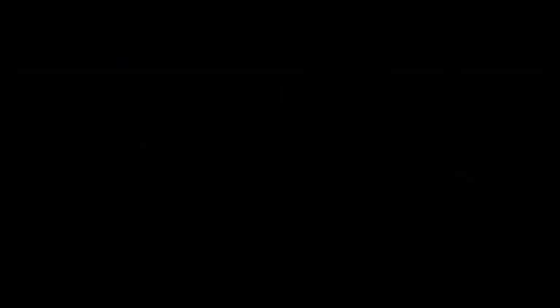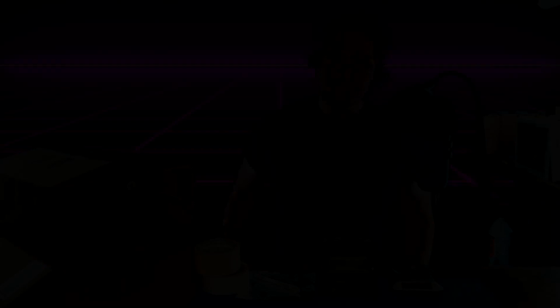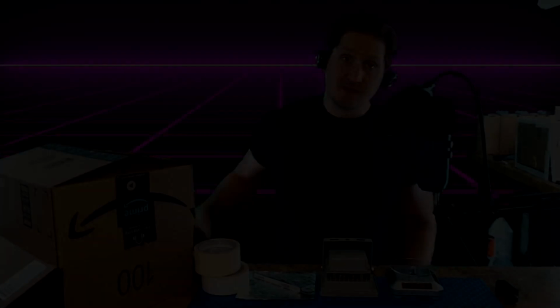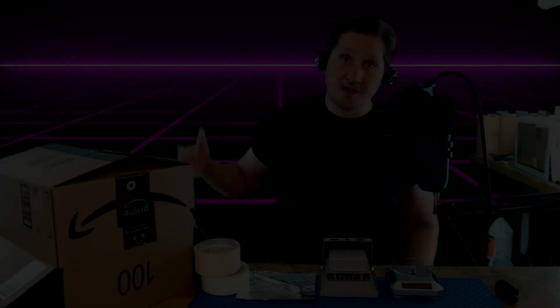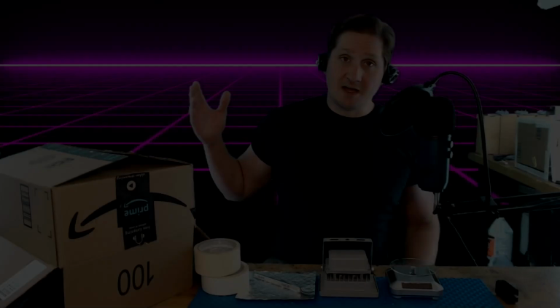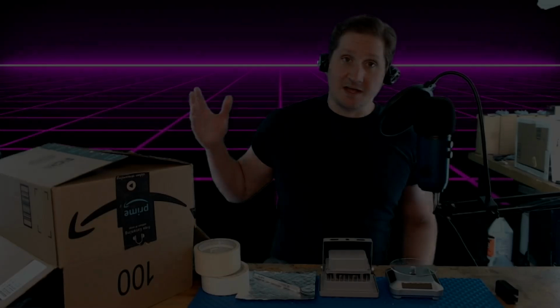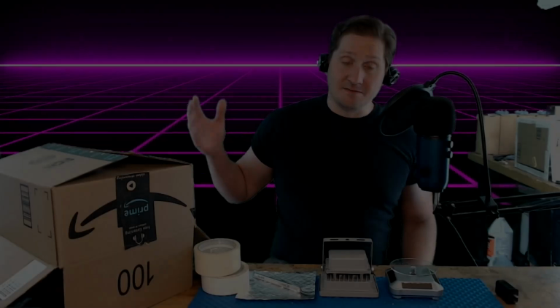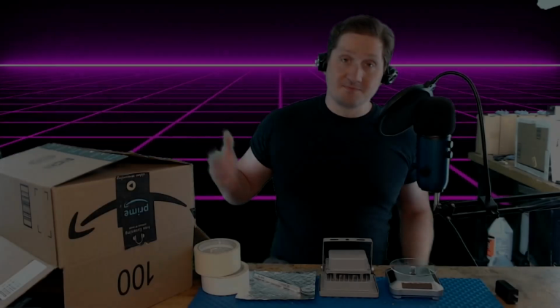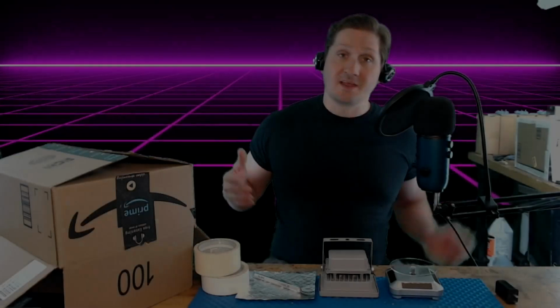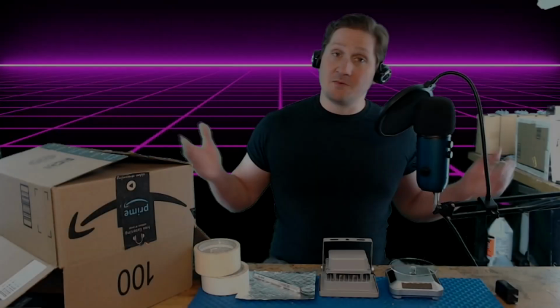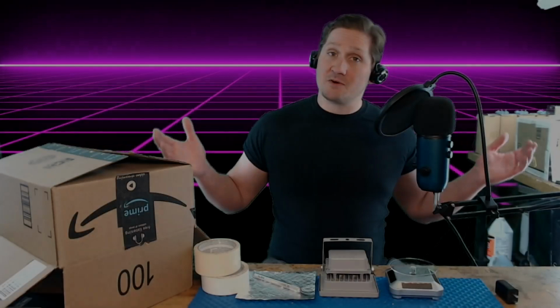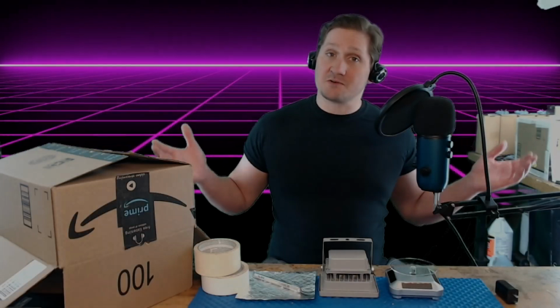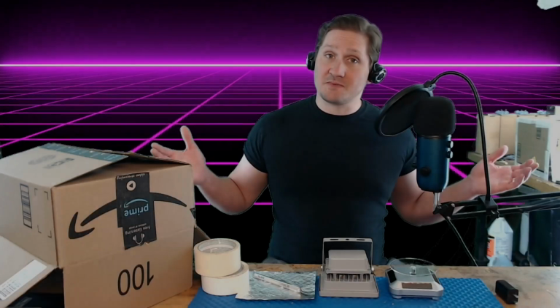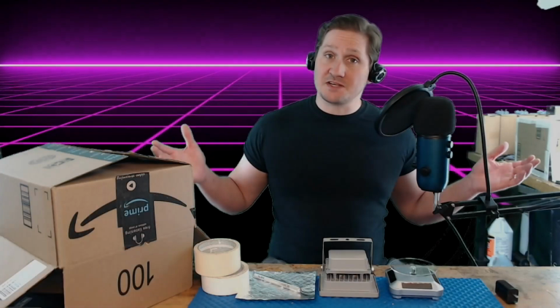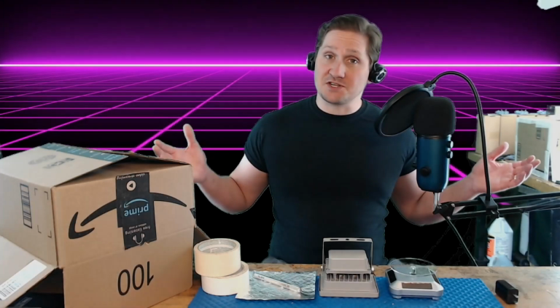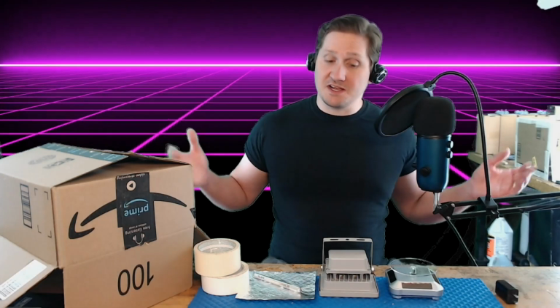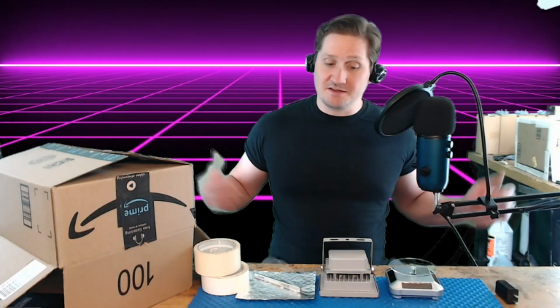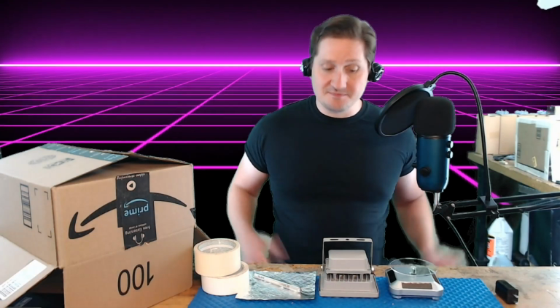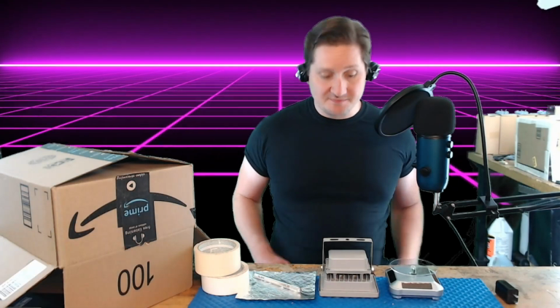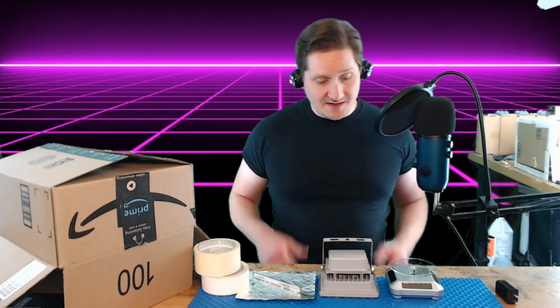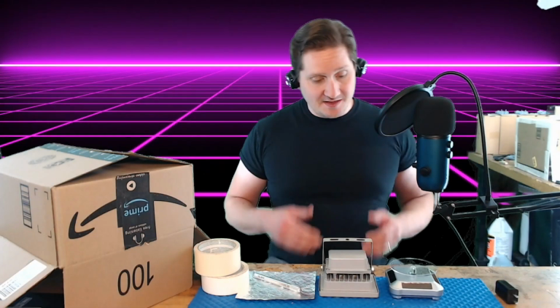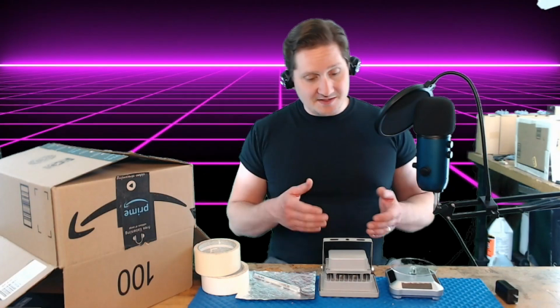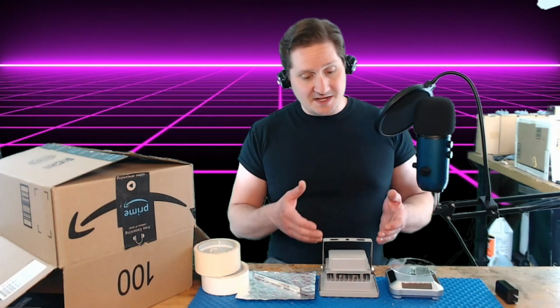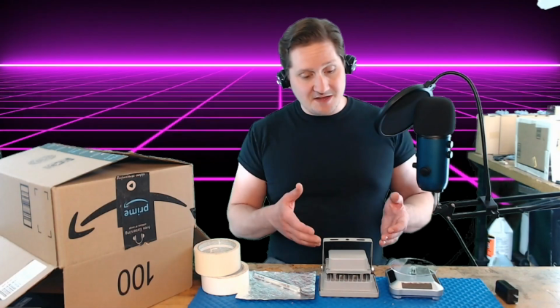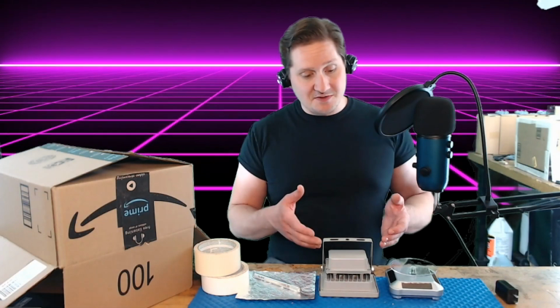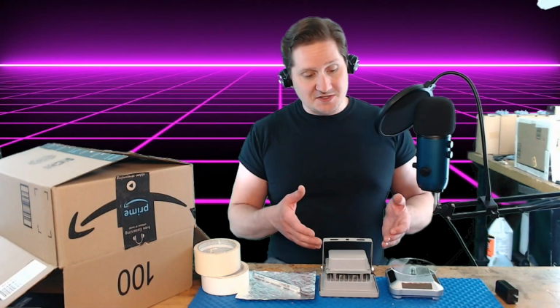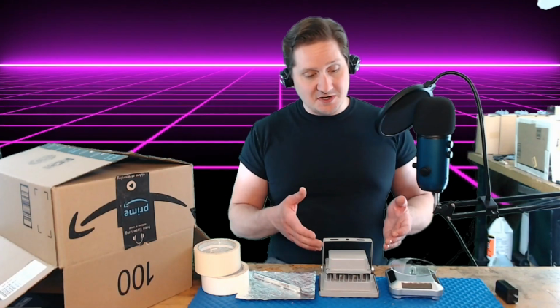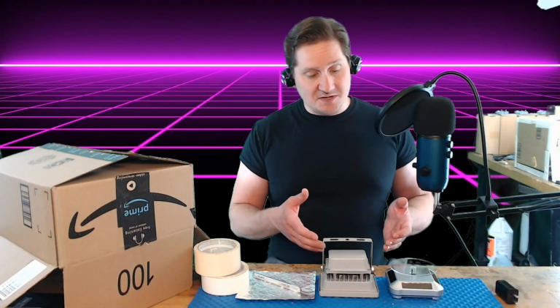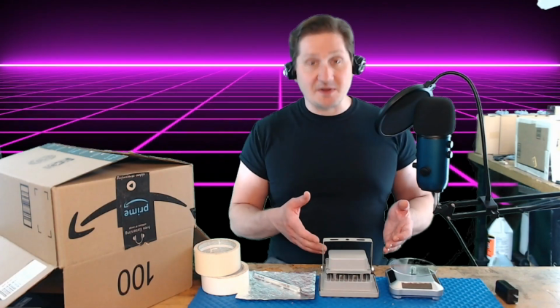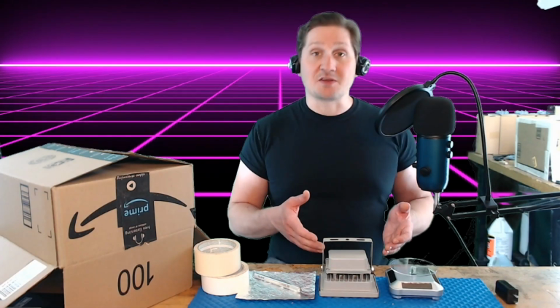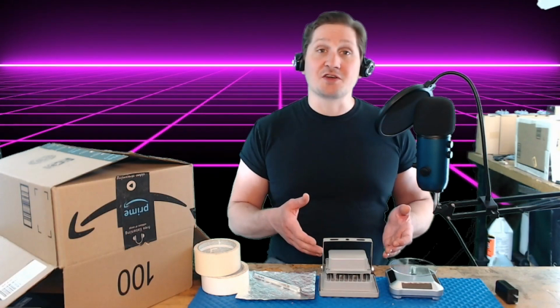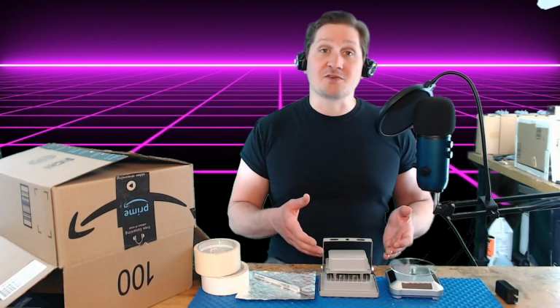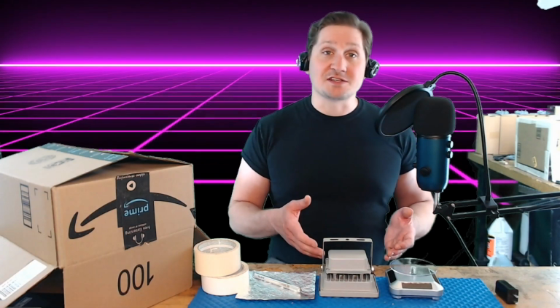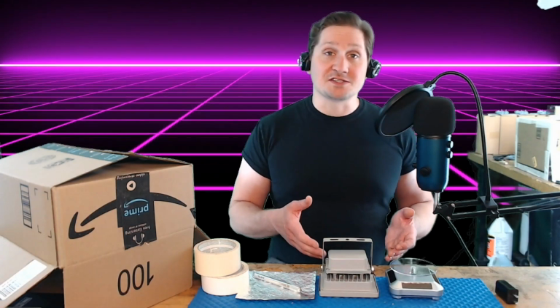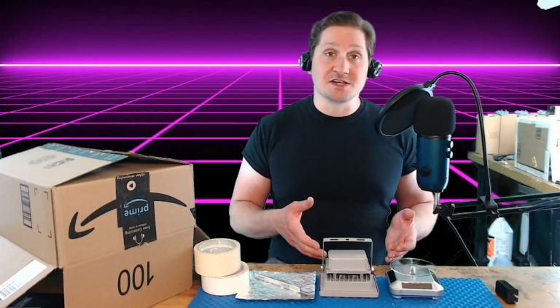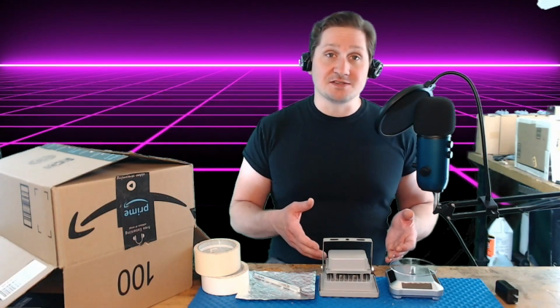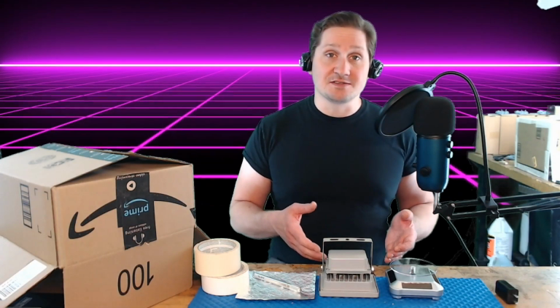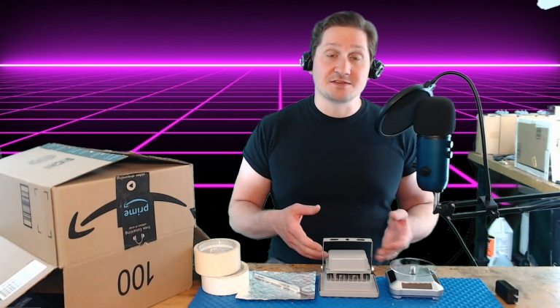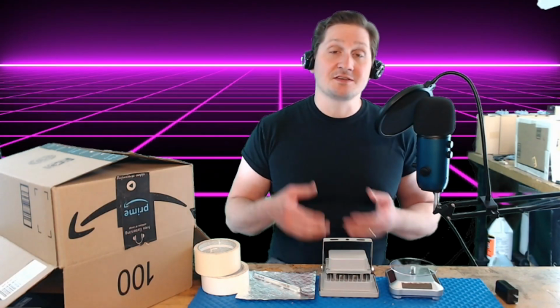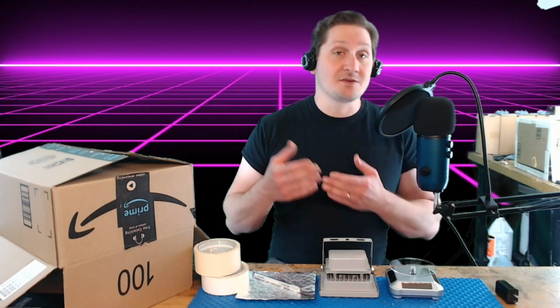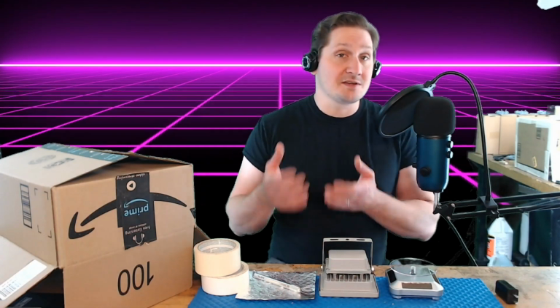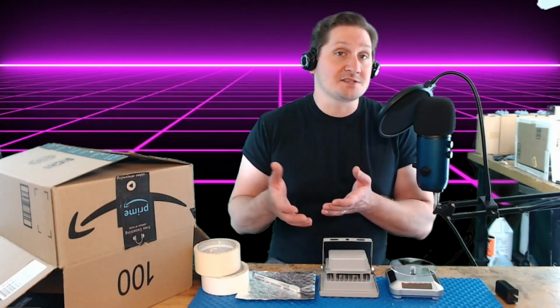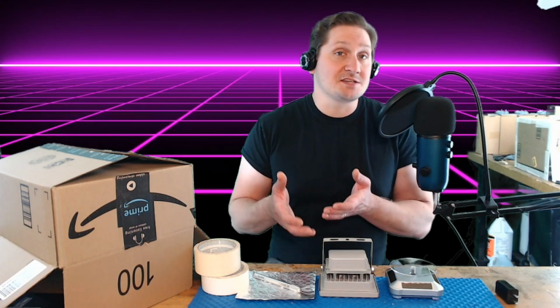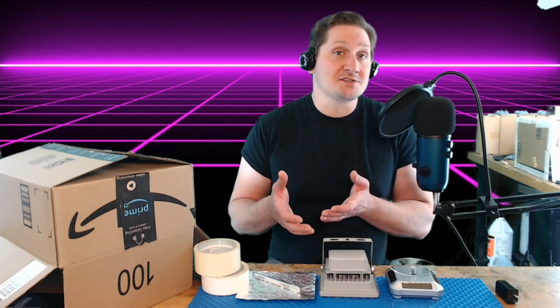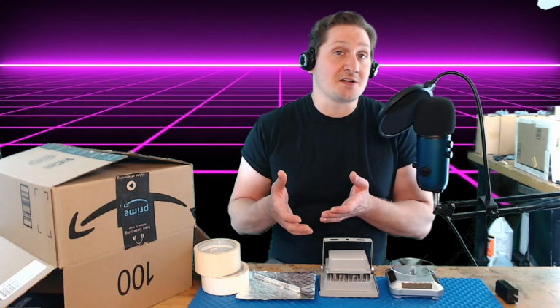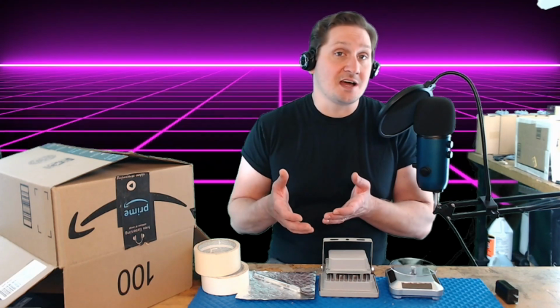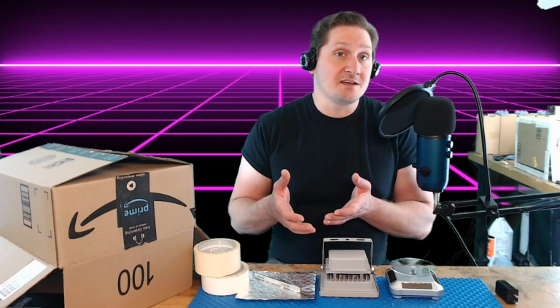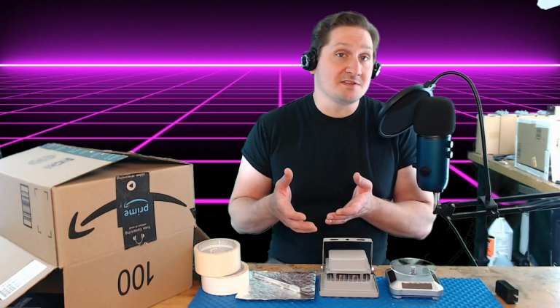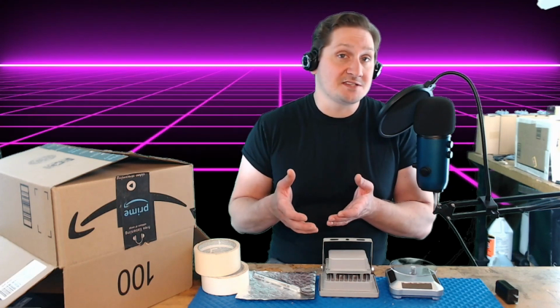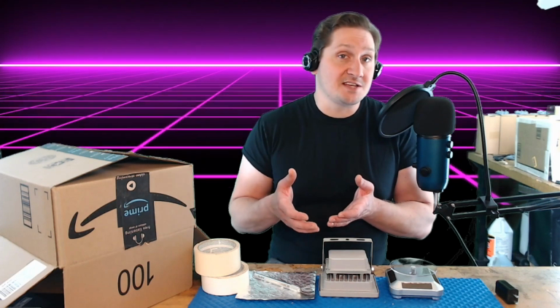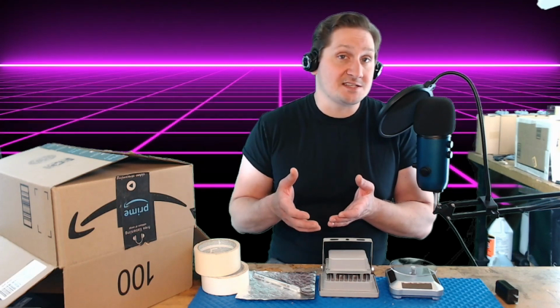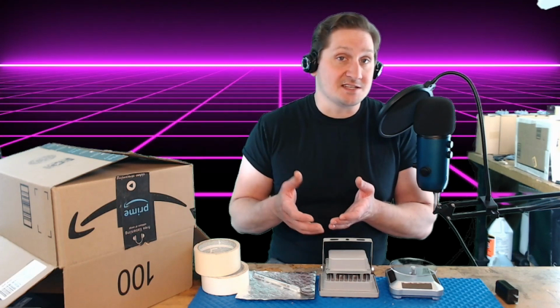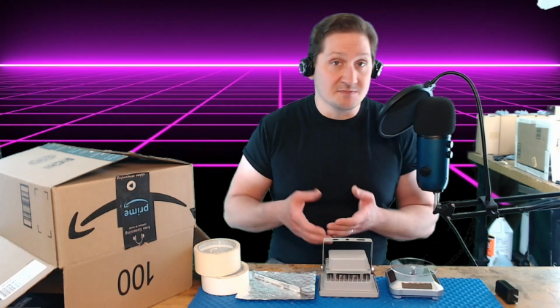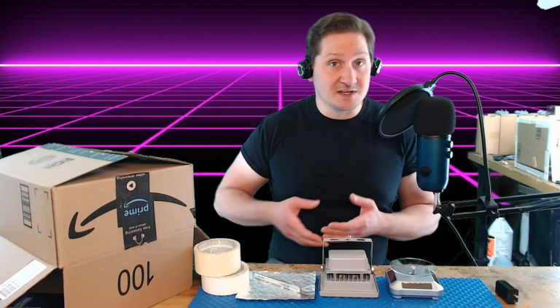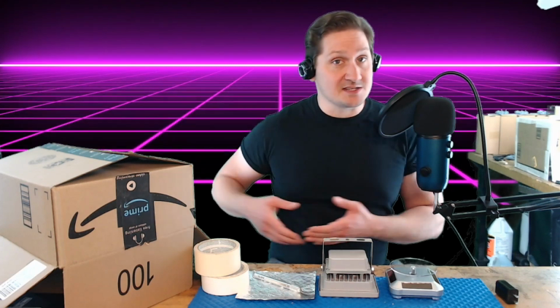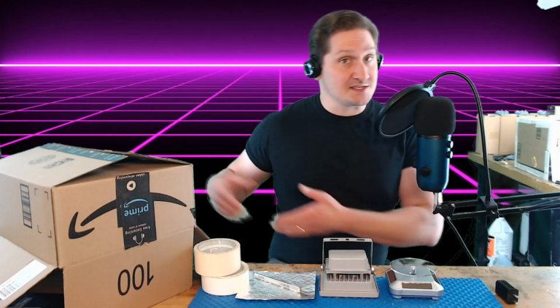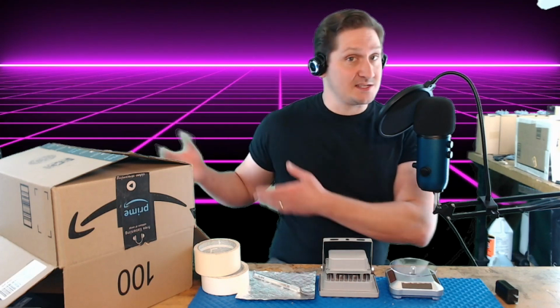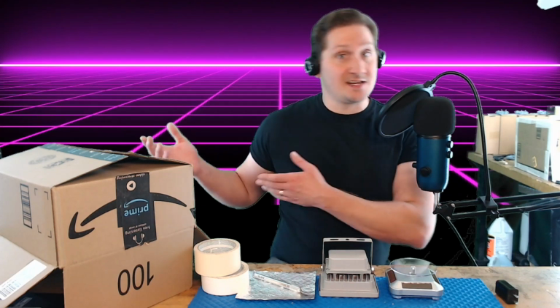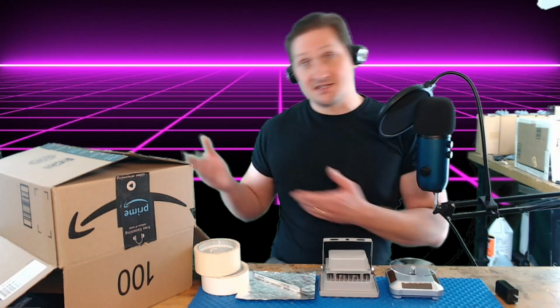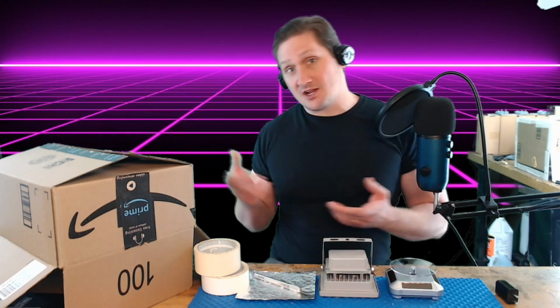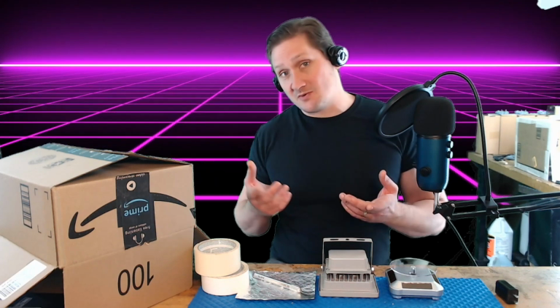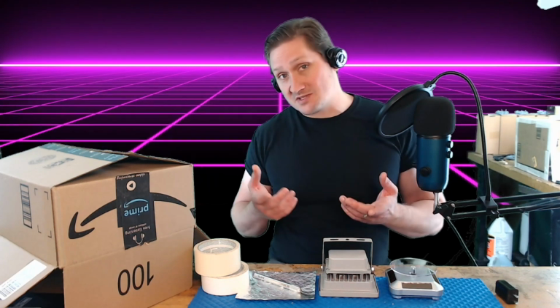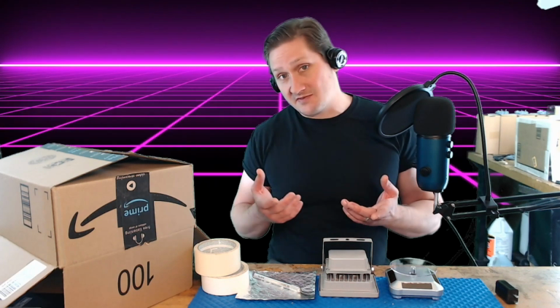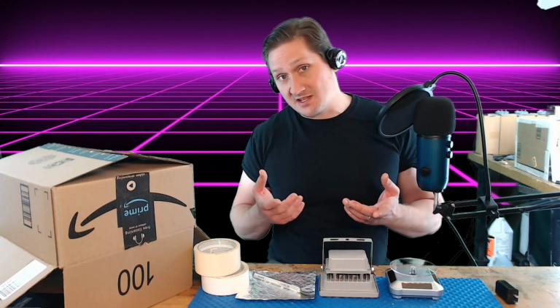Hi, and welcome to my channel. Today I want to talk about curing stations. Curing stations are kind of a necessity because the sun is not always available.